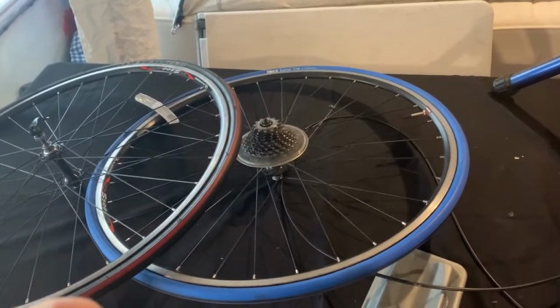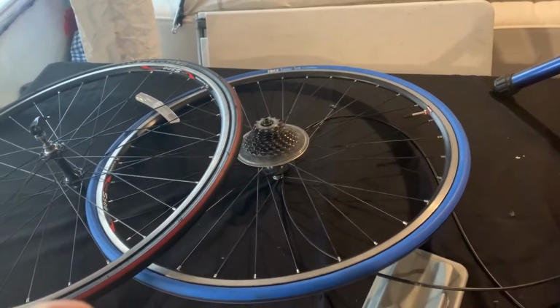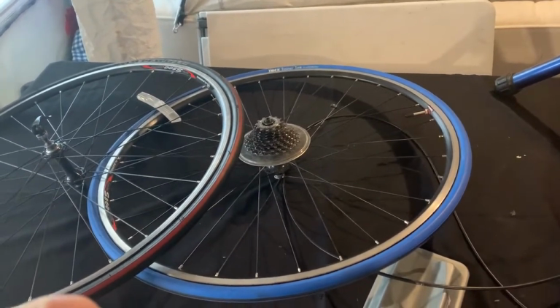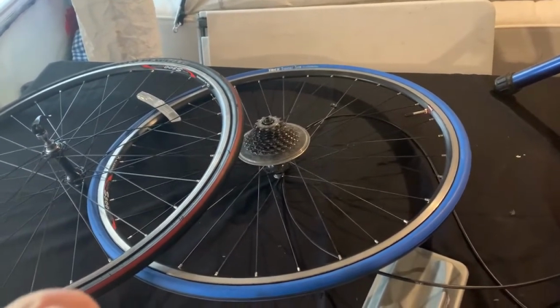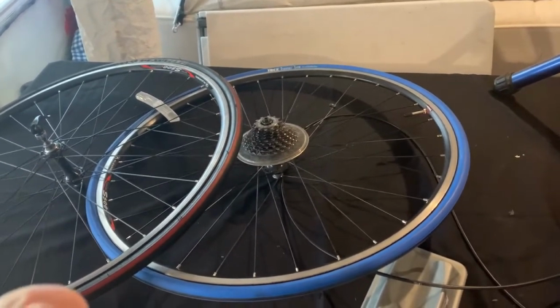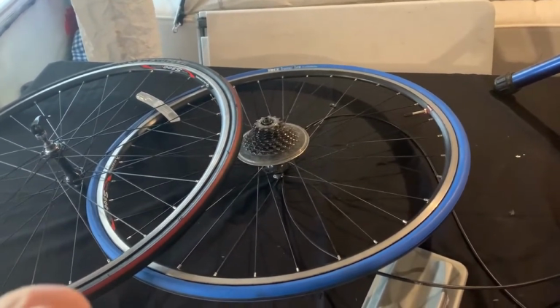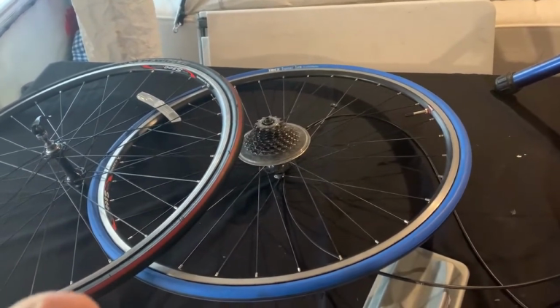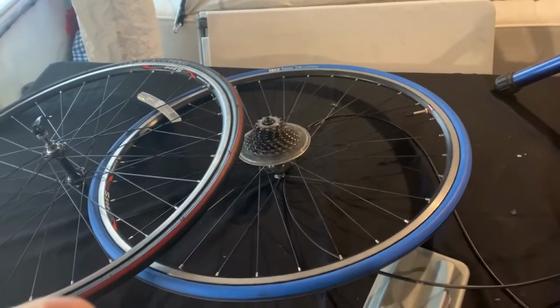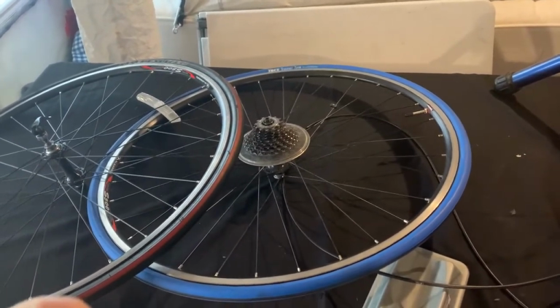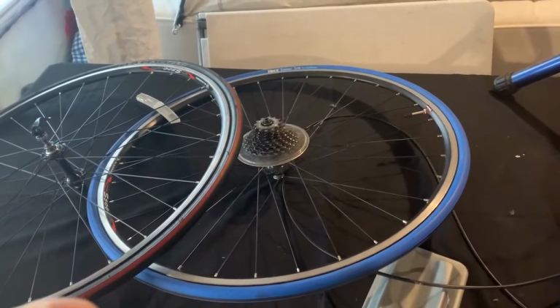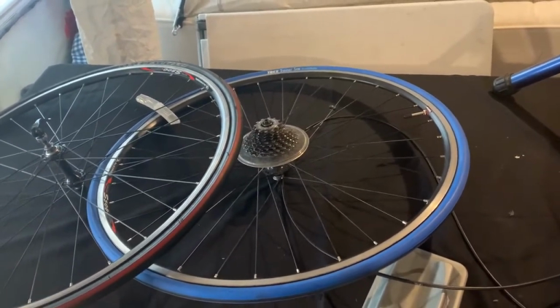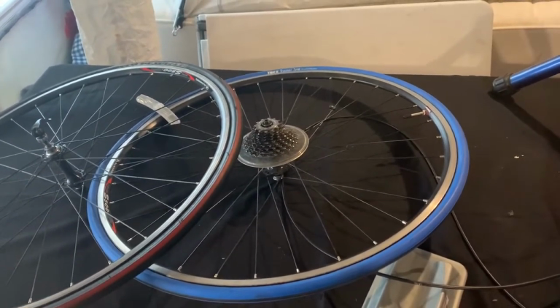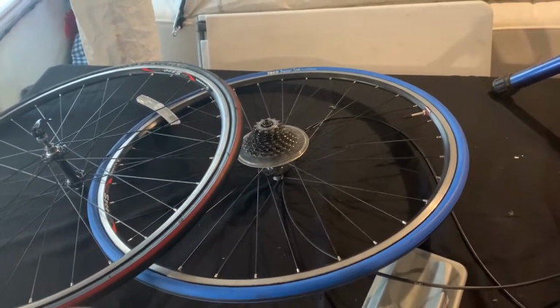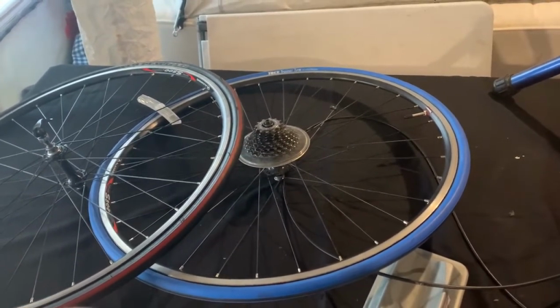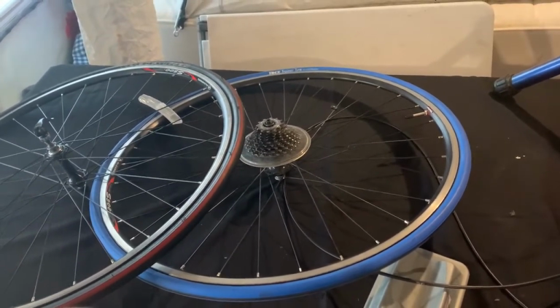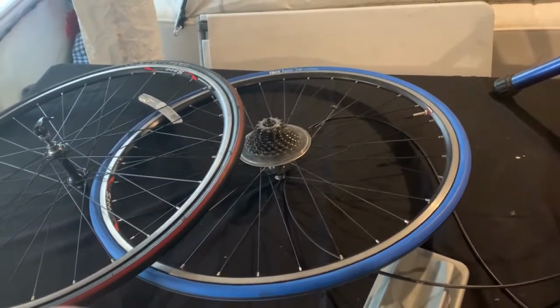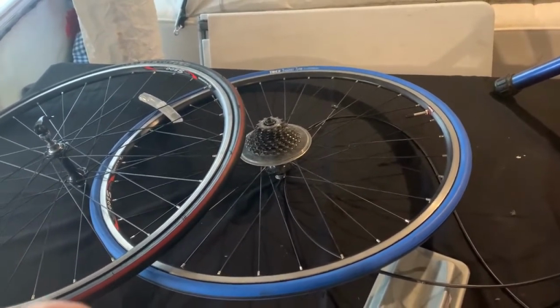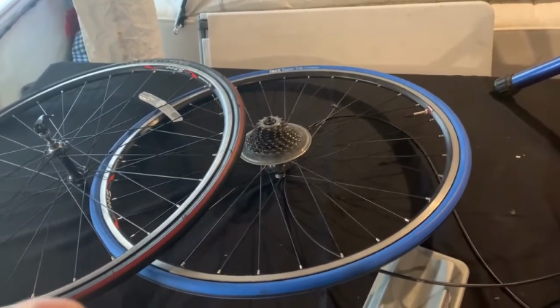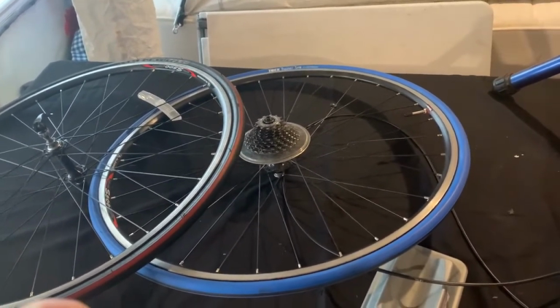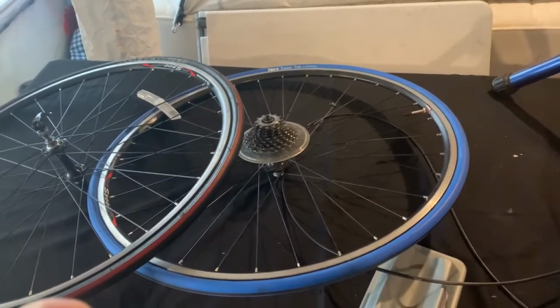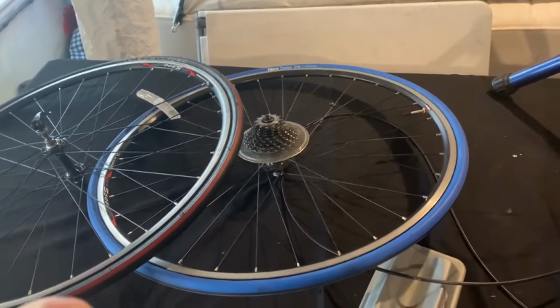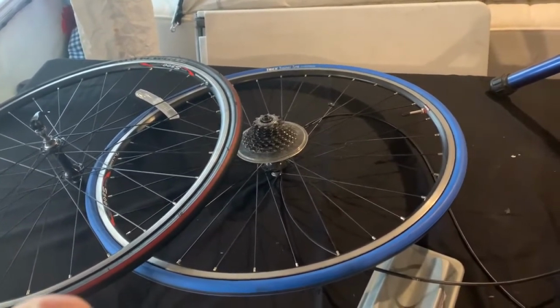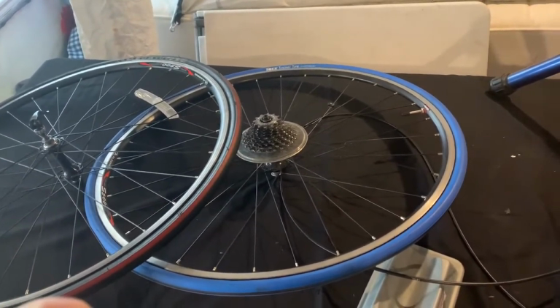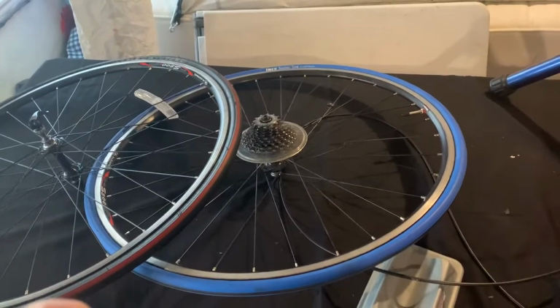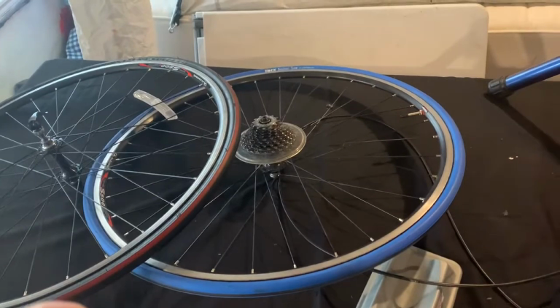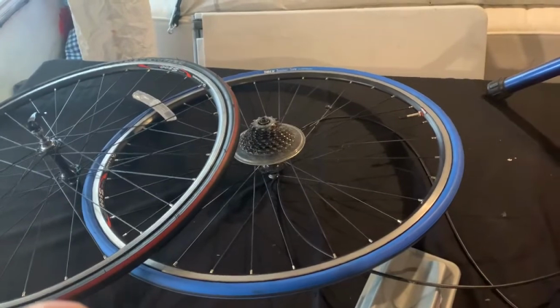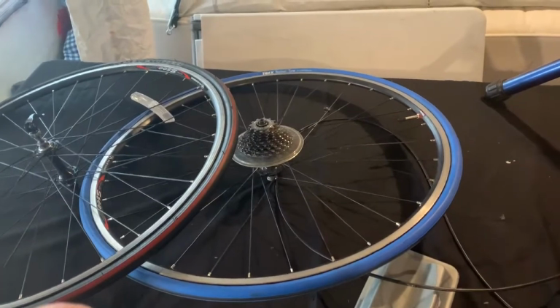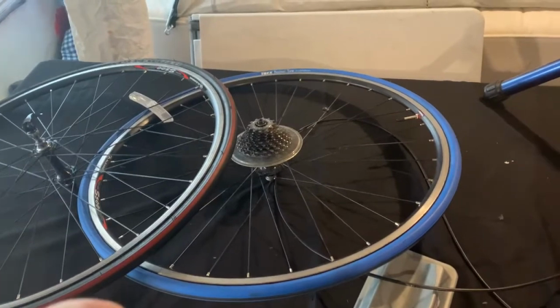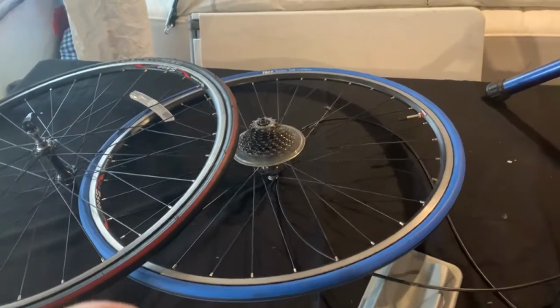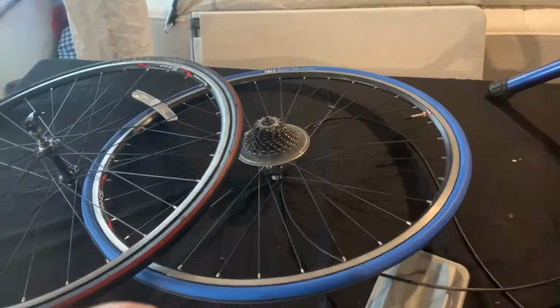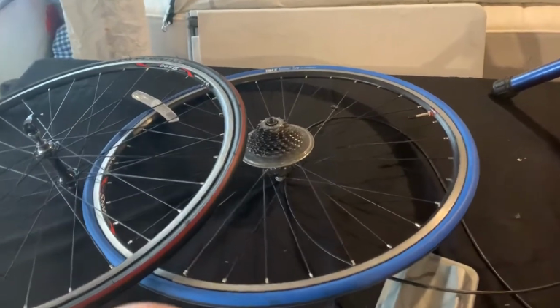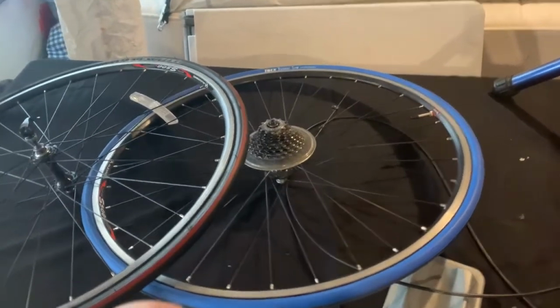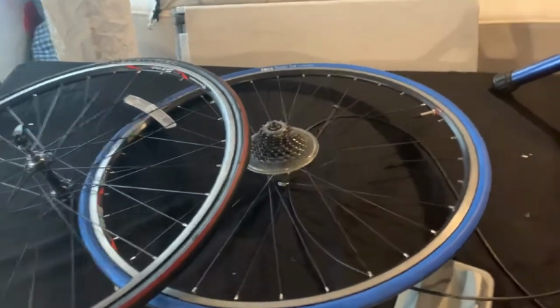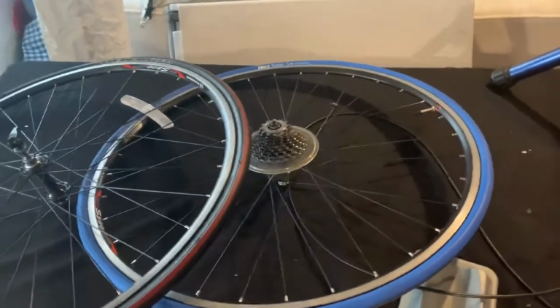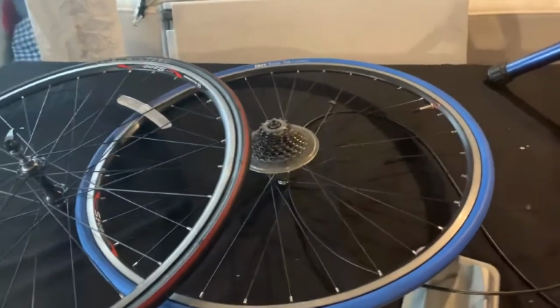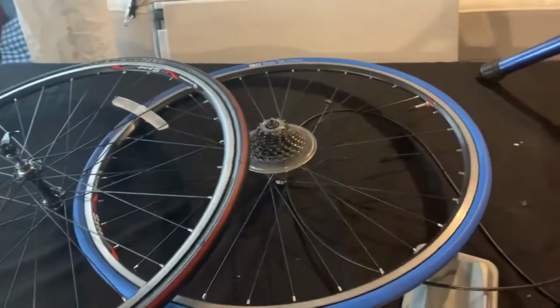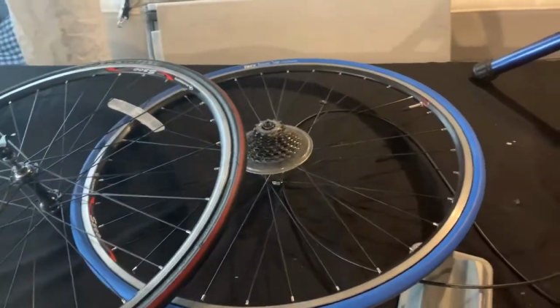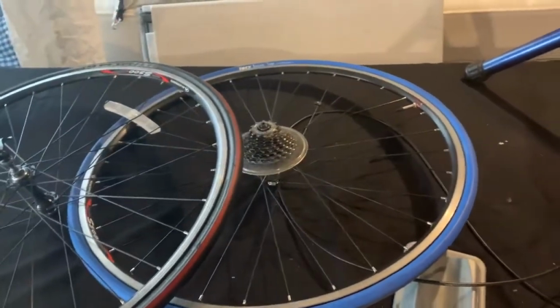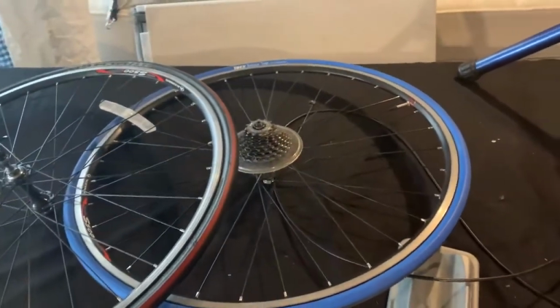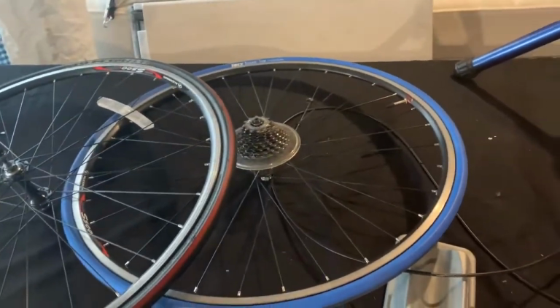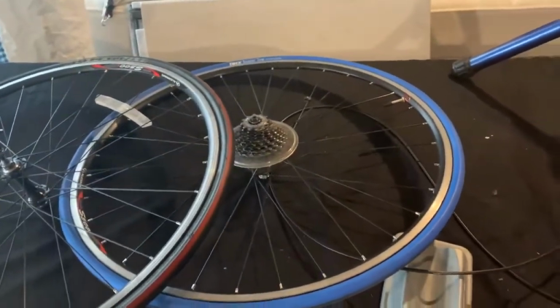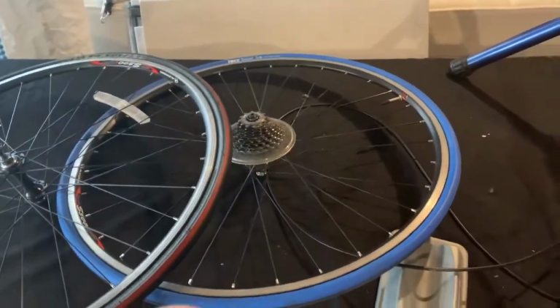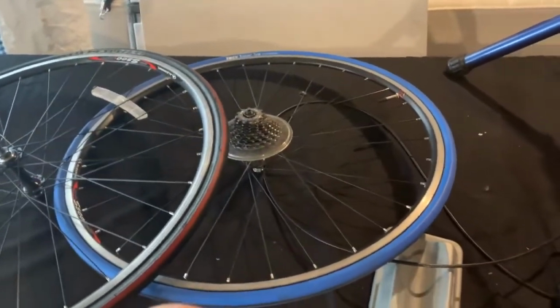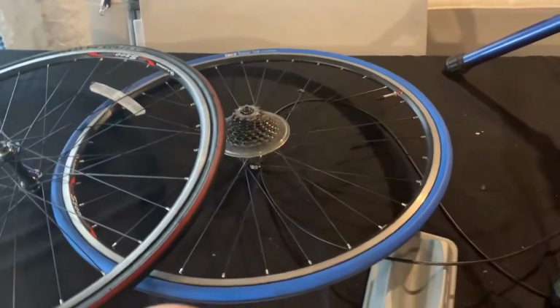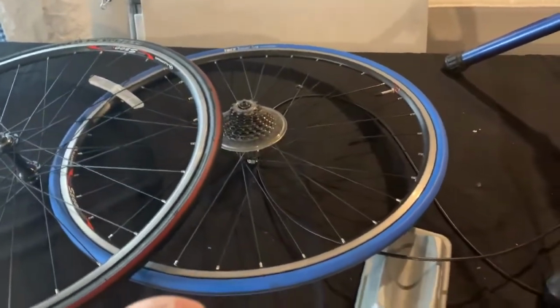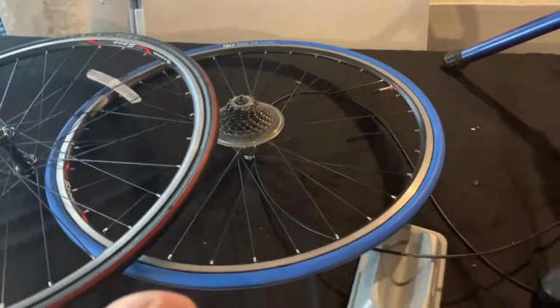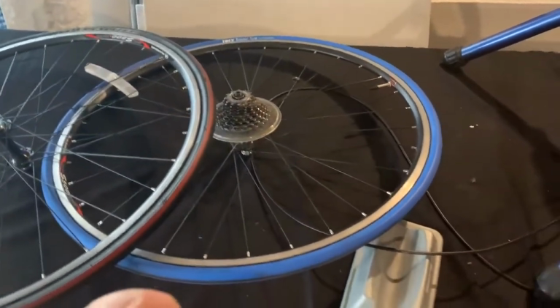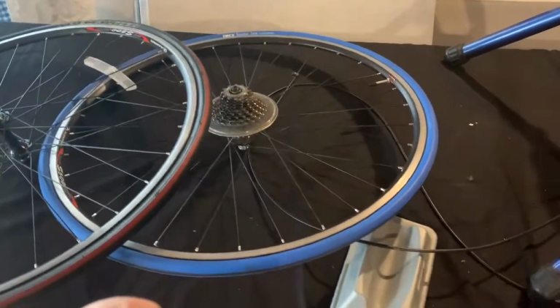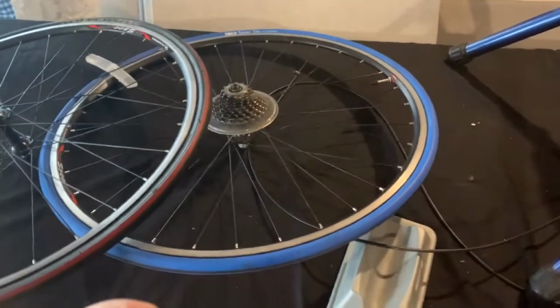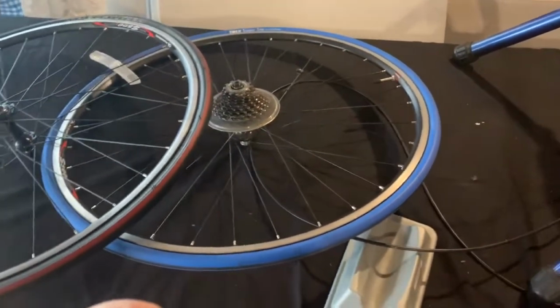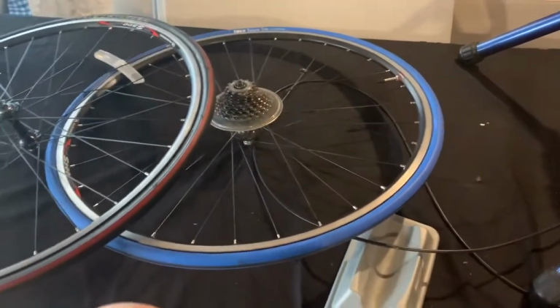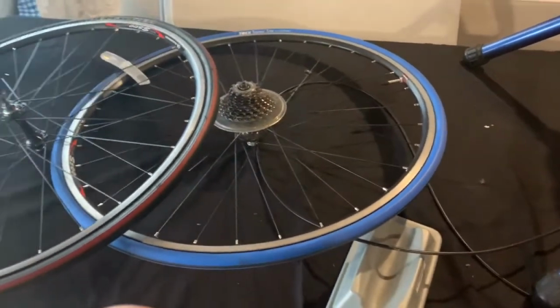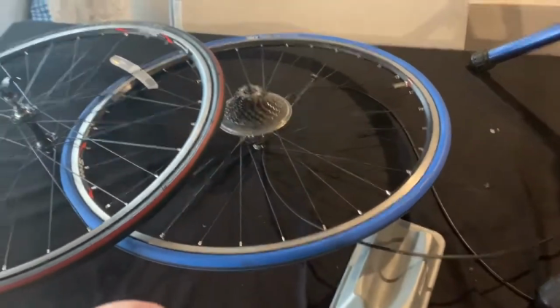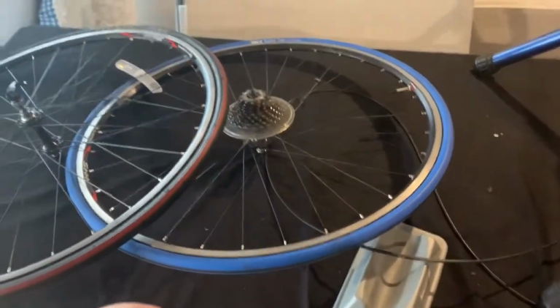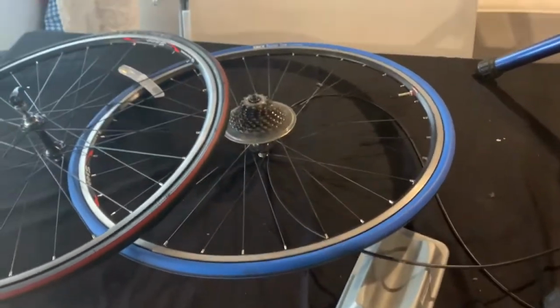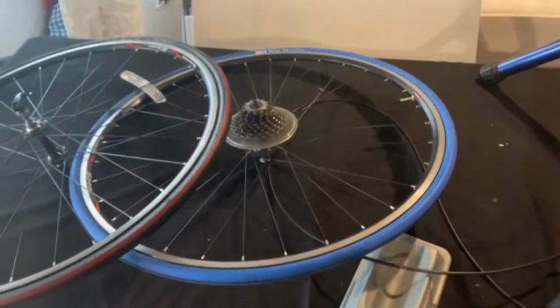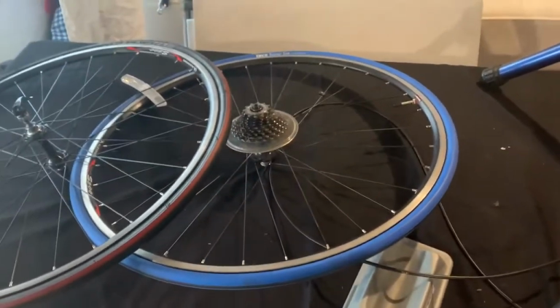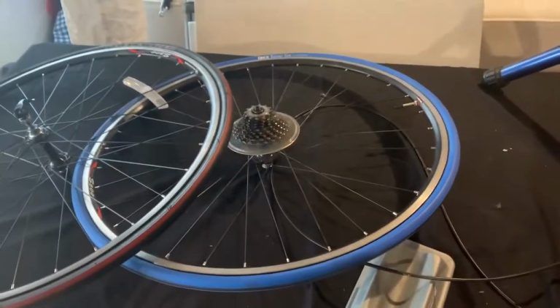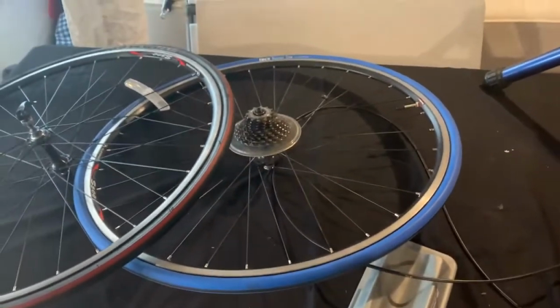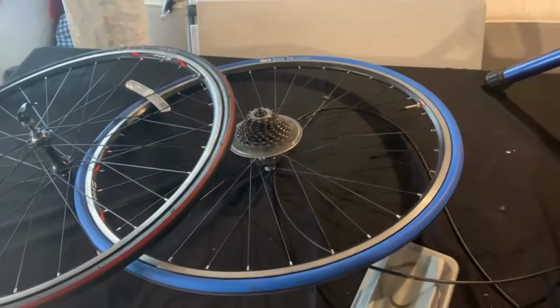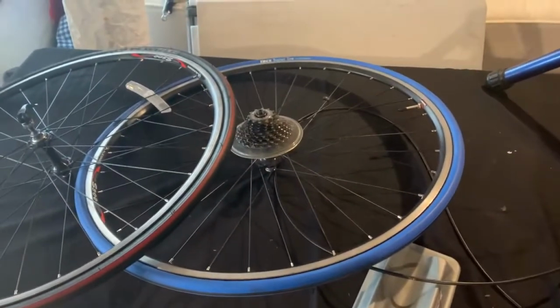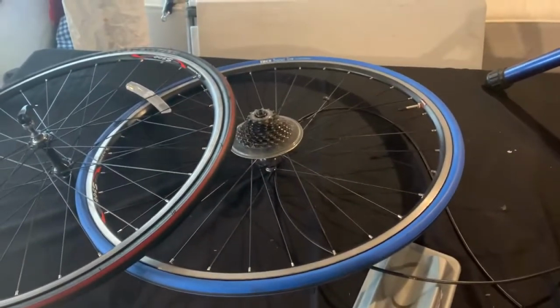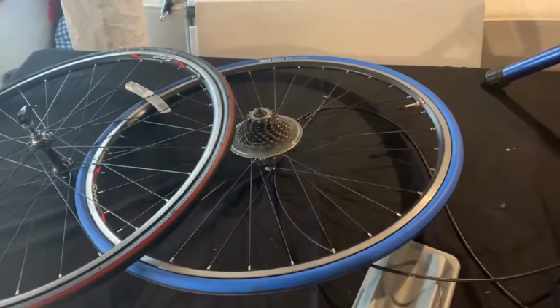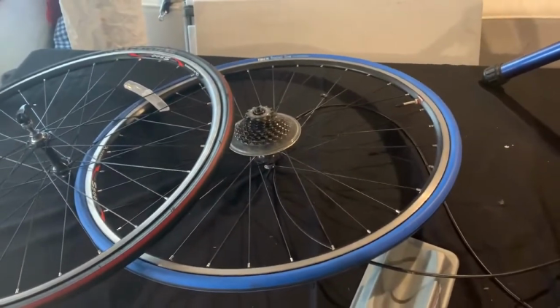Maybe have a beer or something, listen to some music while you're trying to put this stupid tire on your rim.